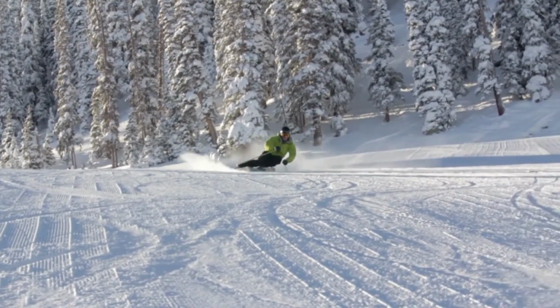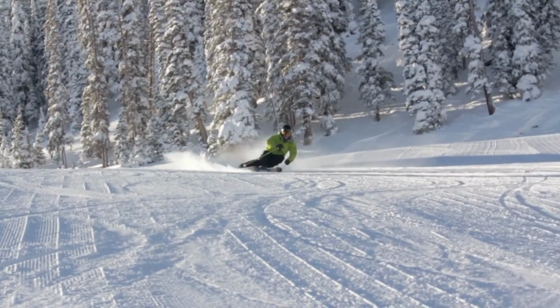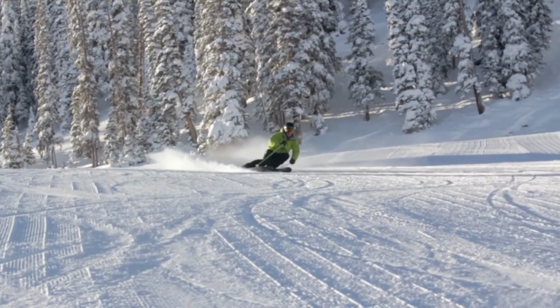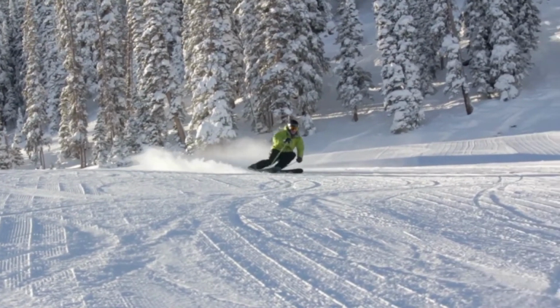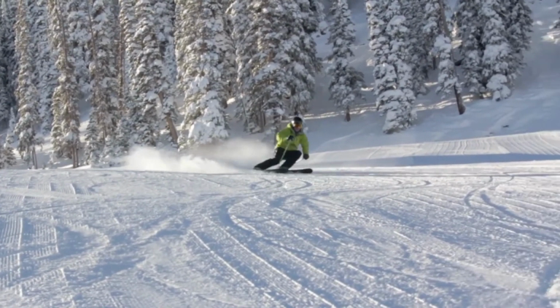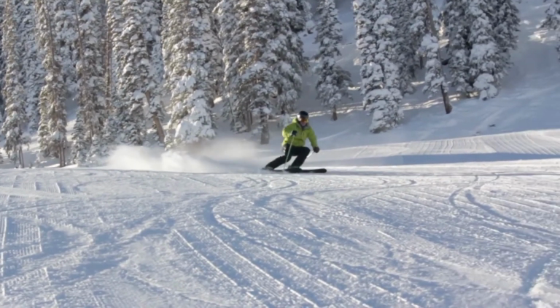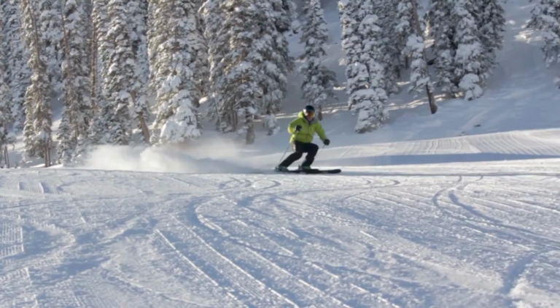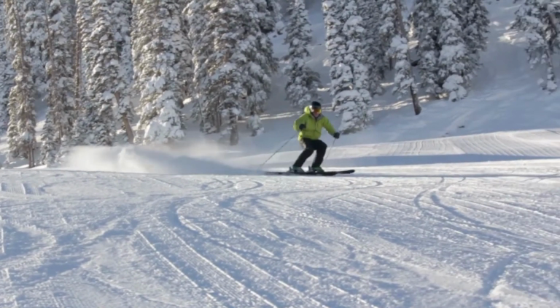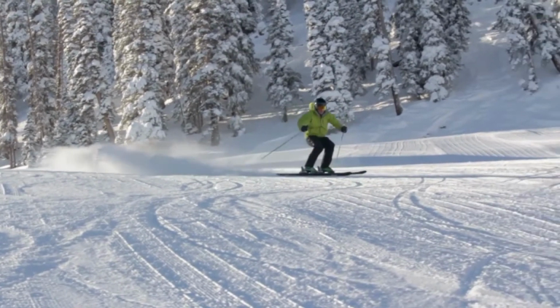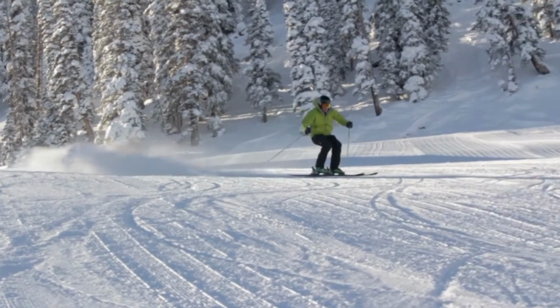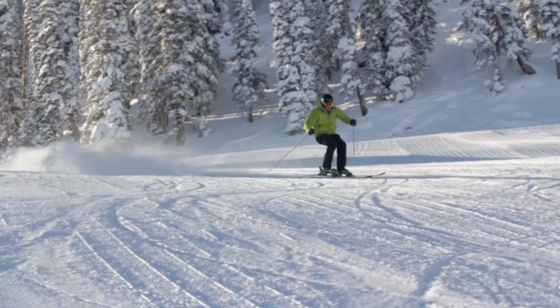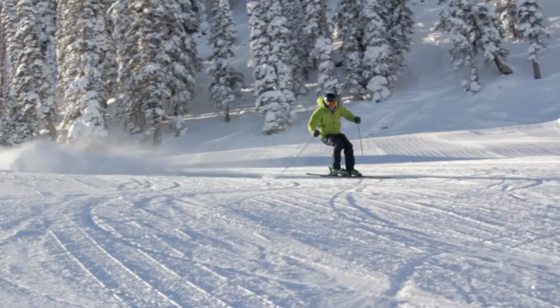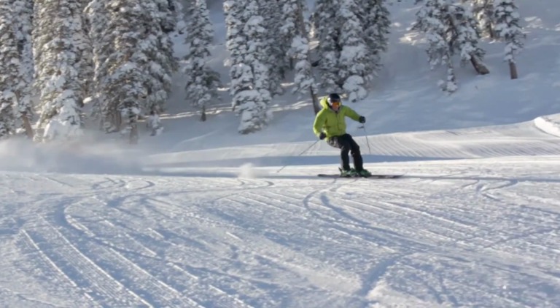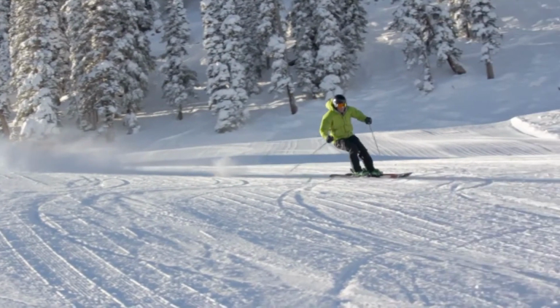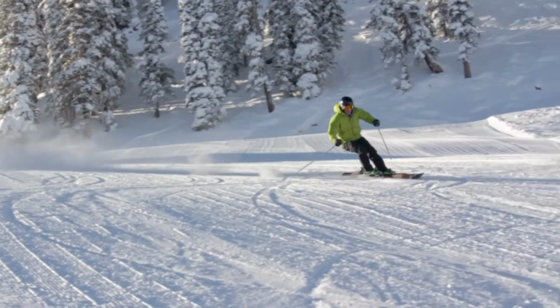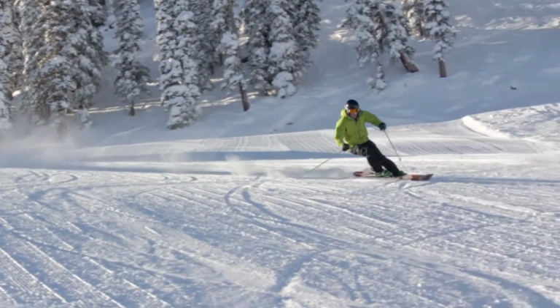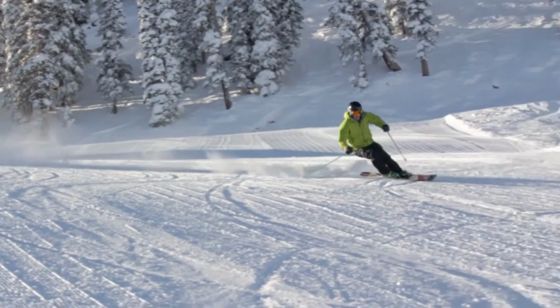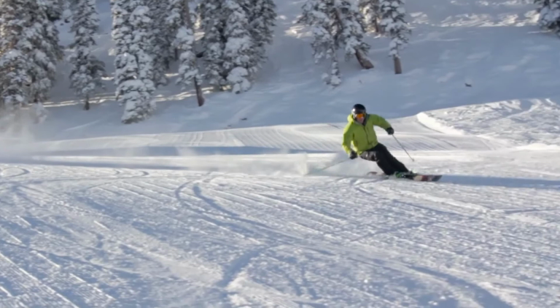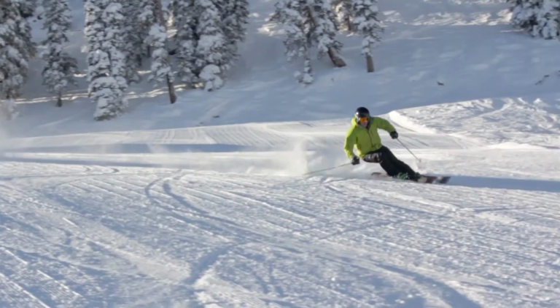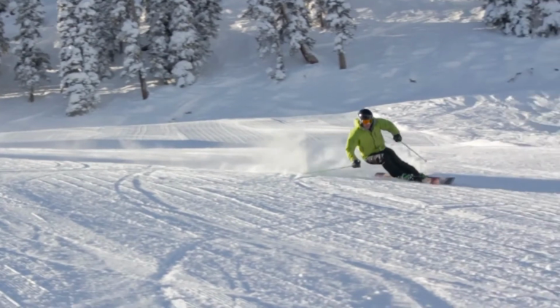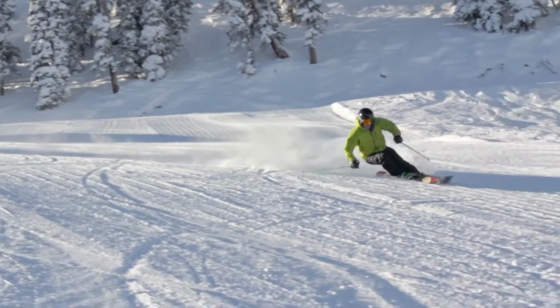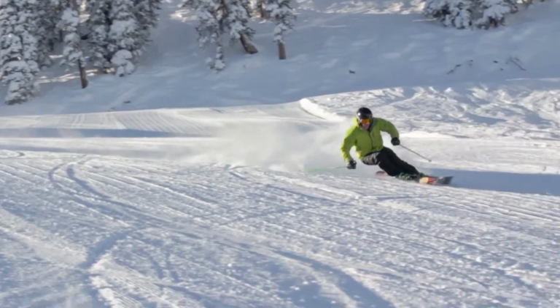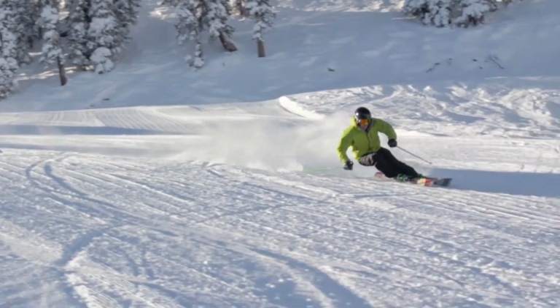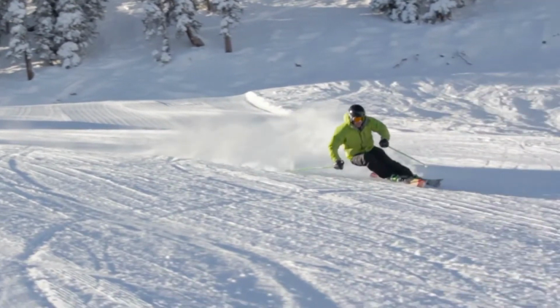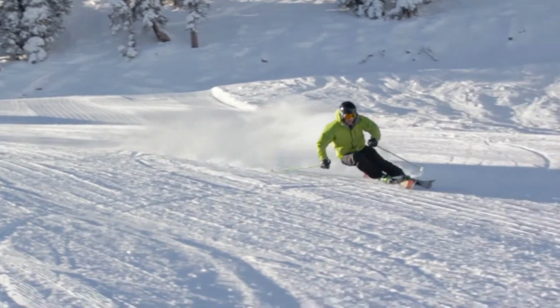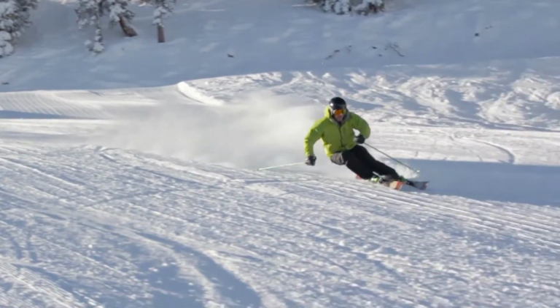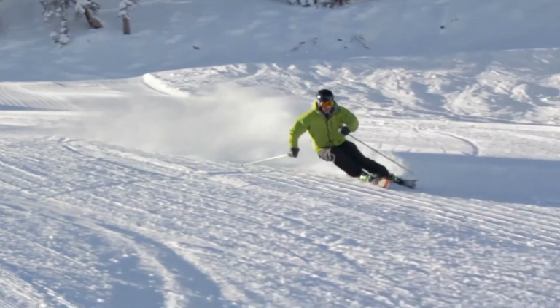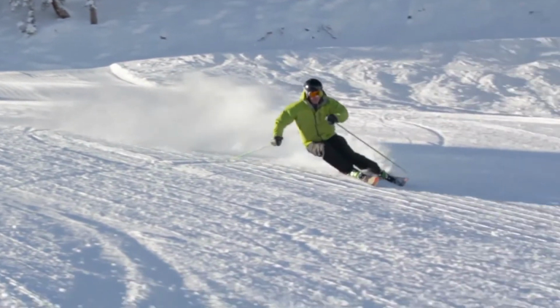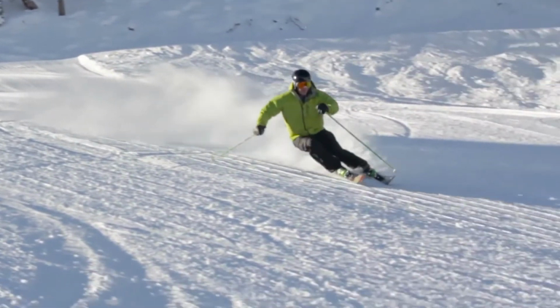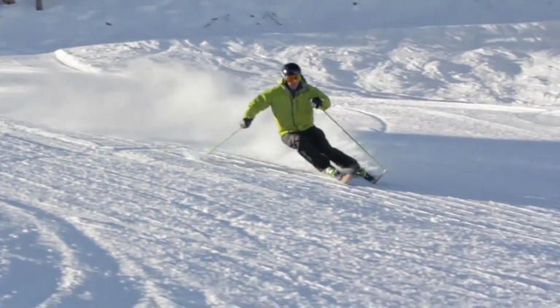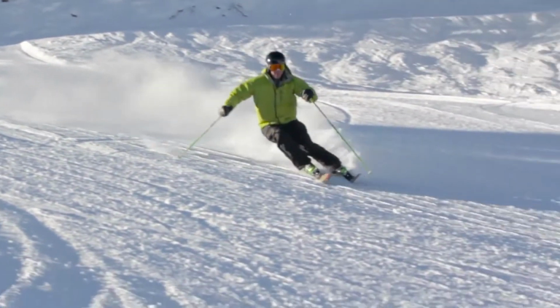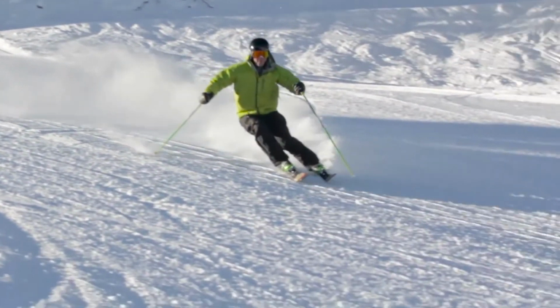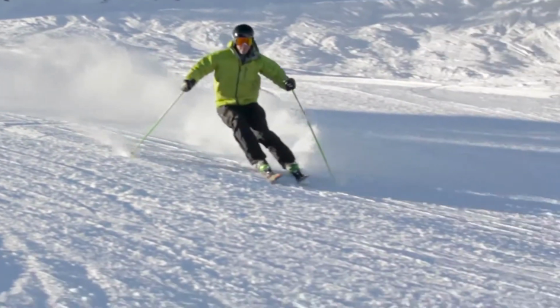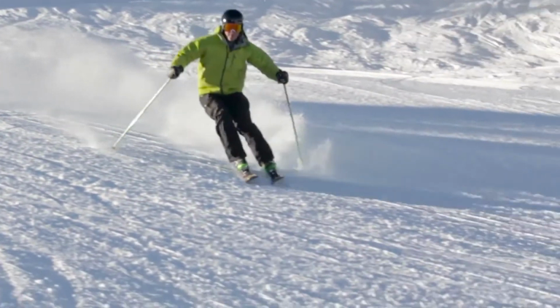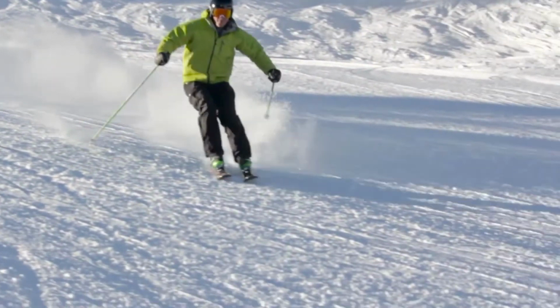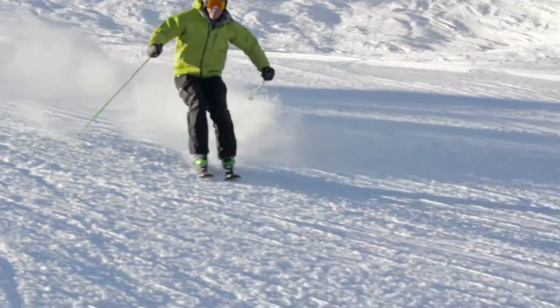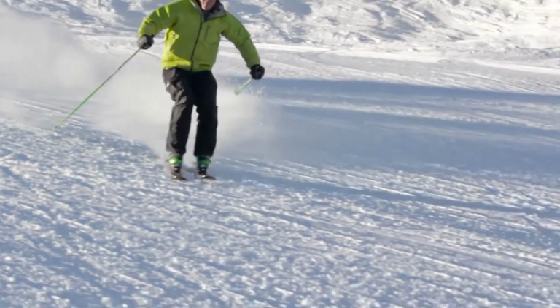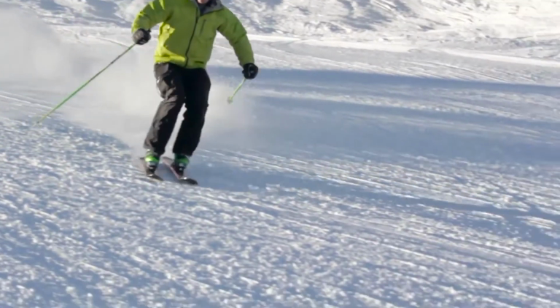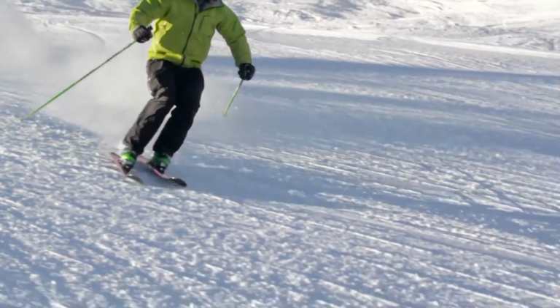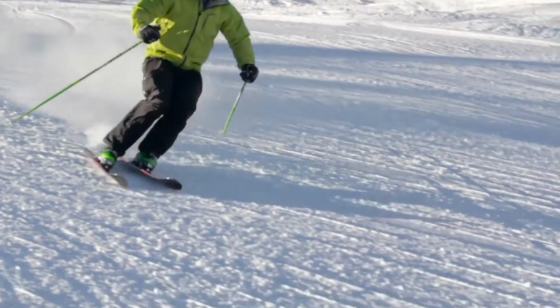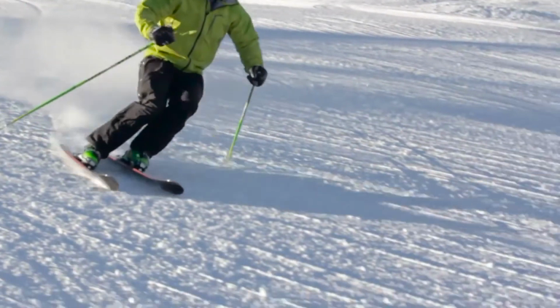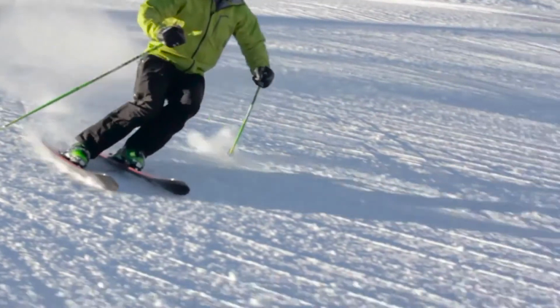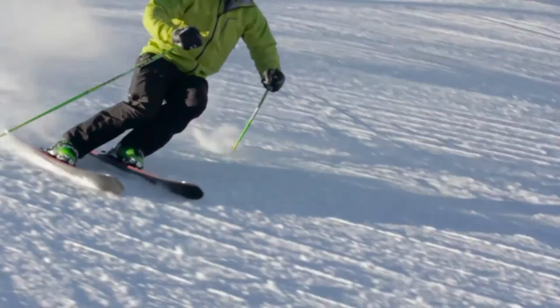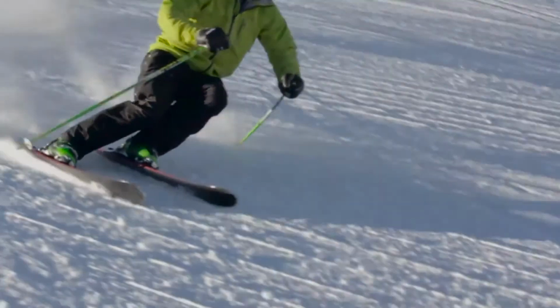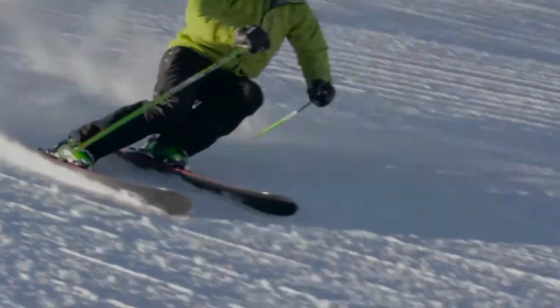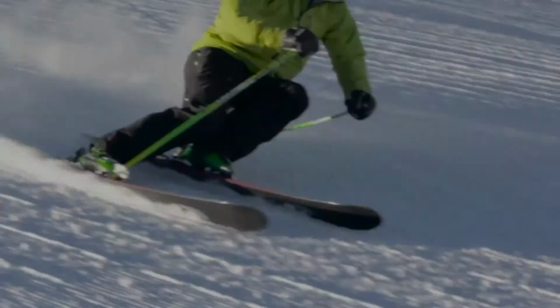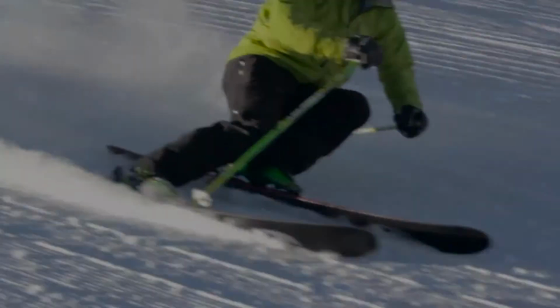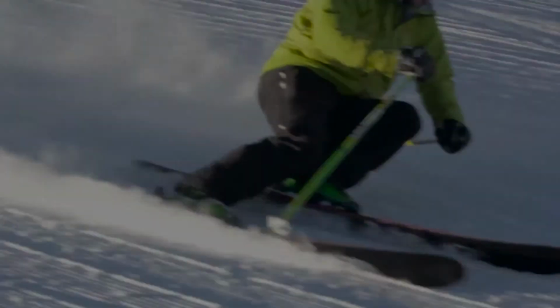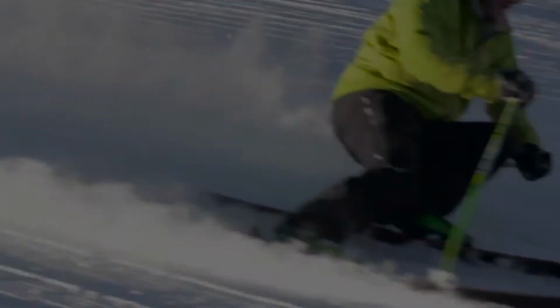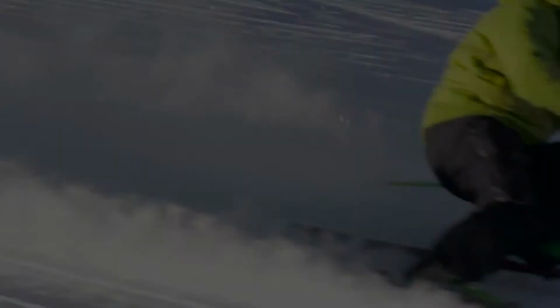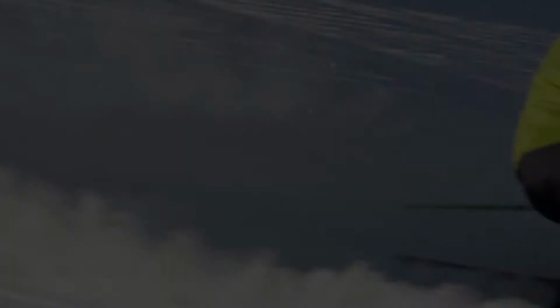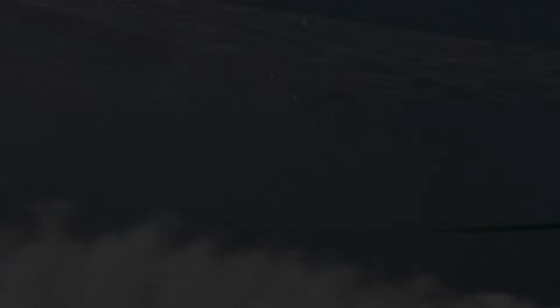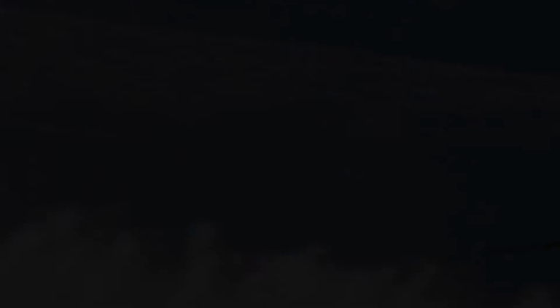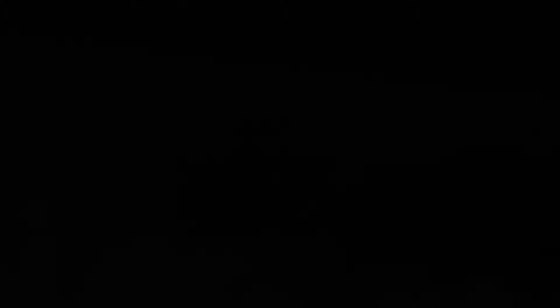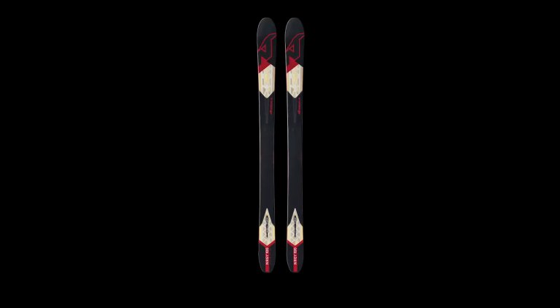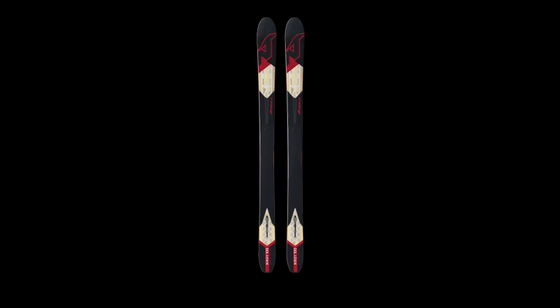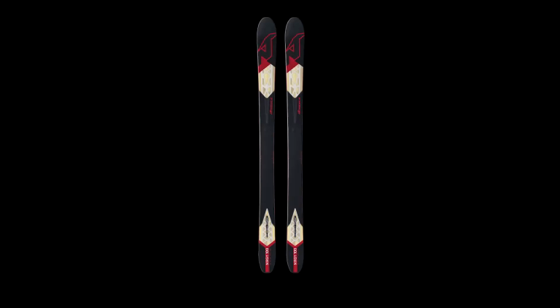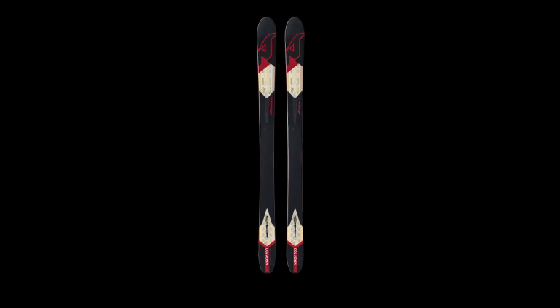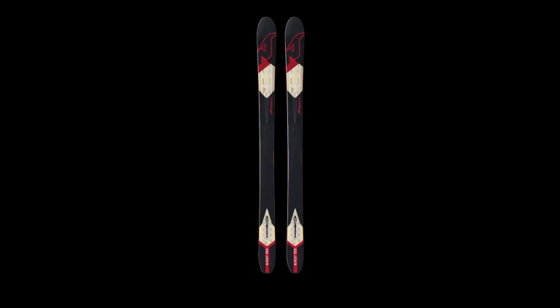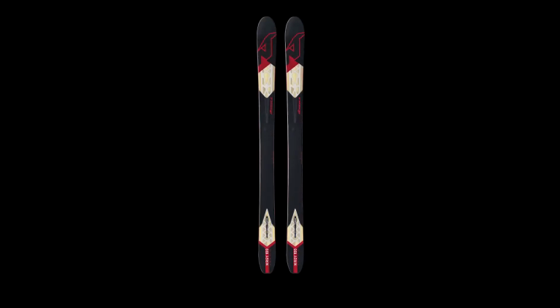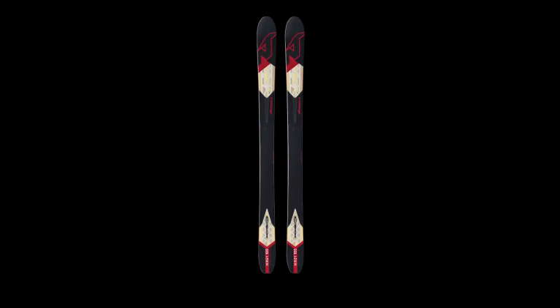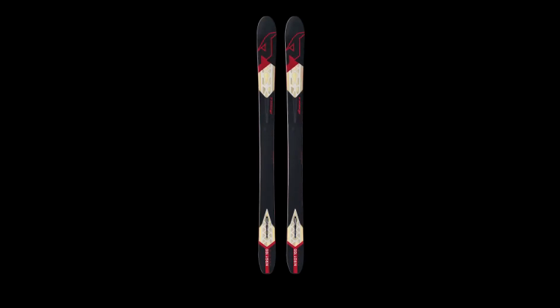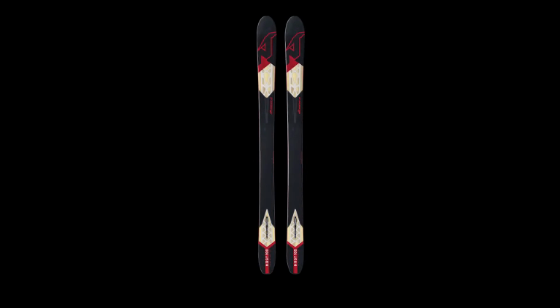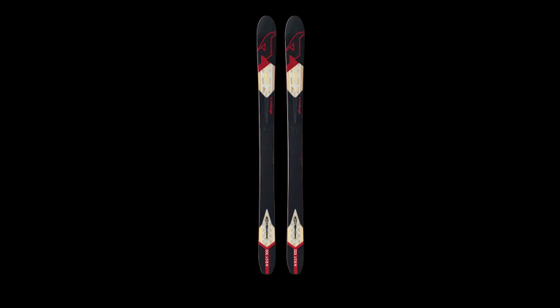Lively, stable, and accessible — the Energy Ski Line is the true feeling of freedom on skis. Energy.